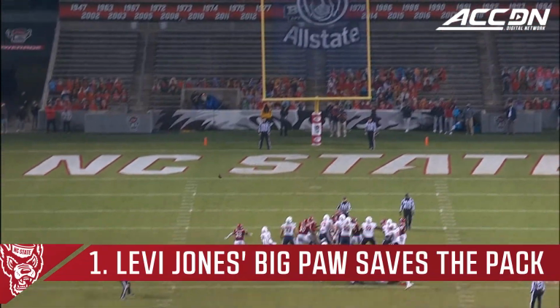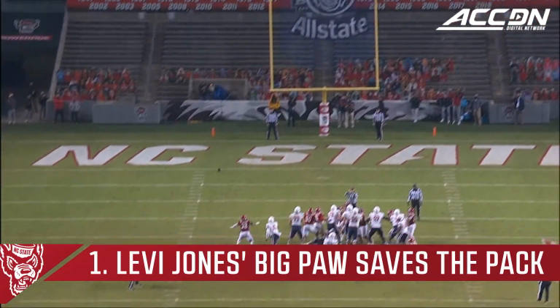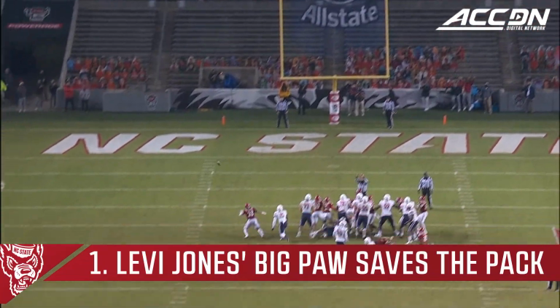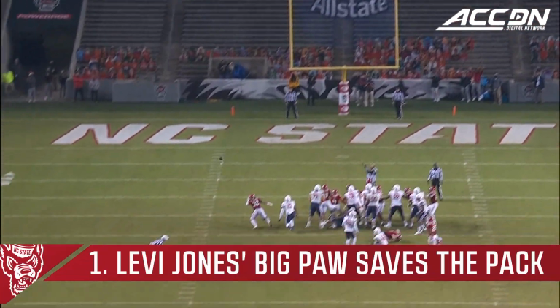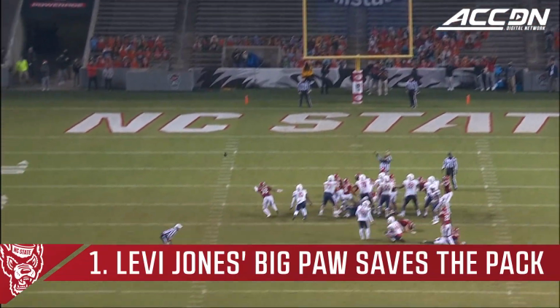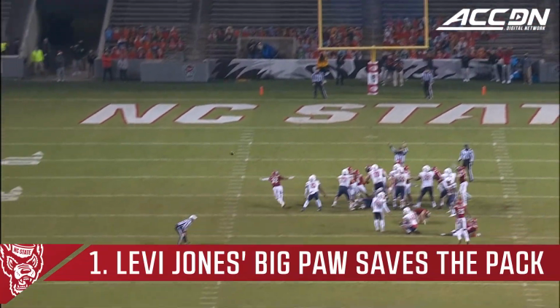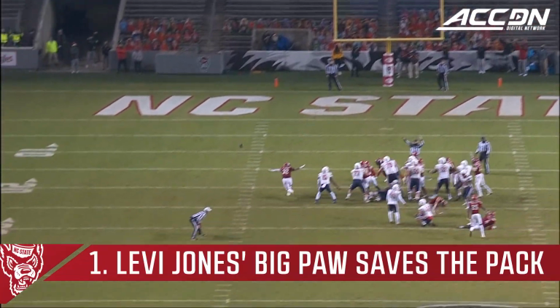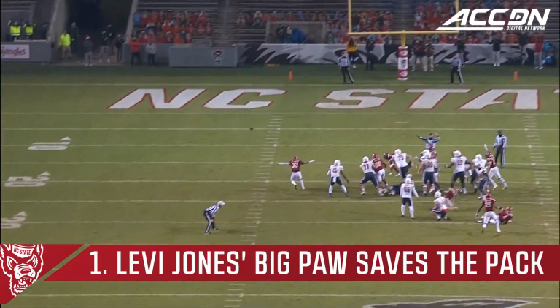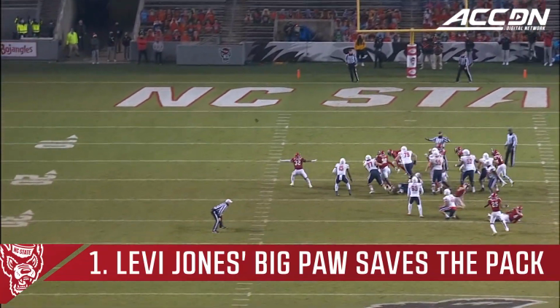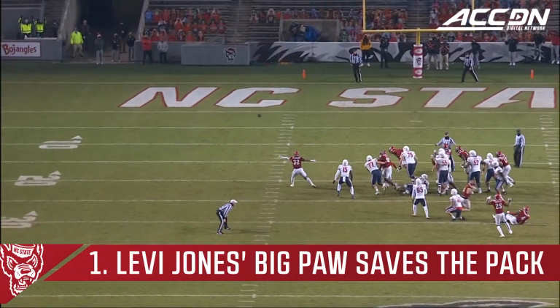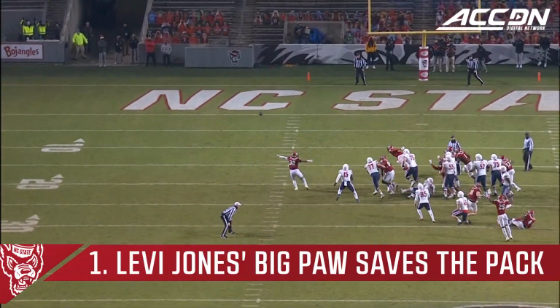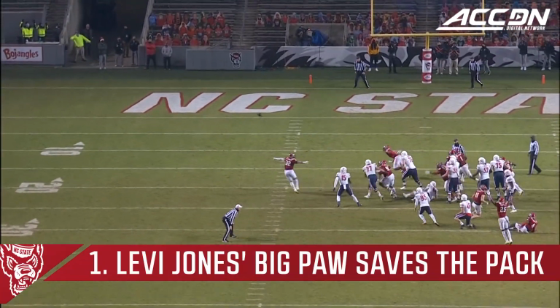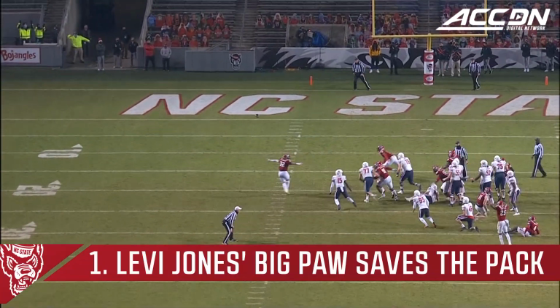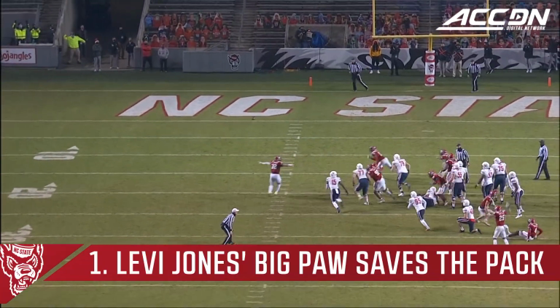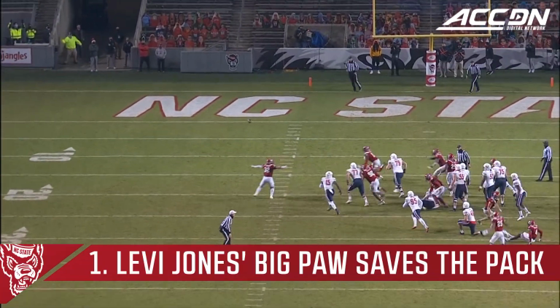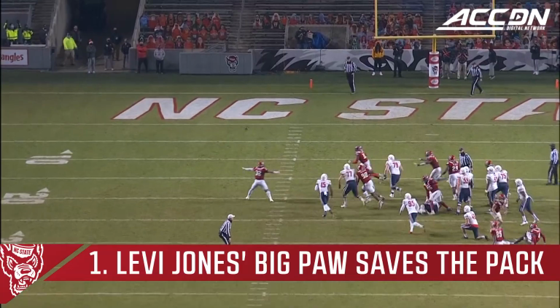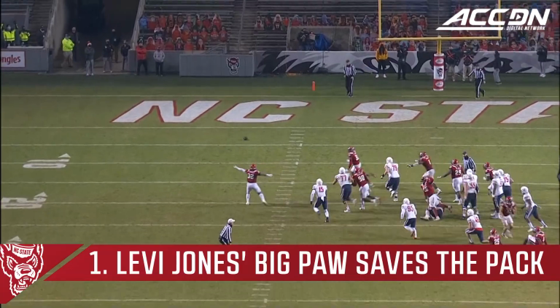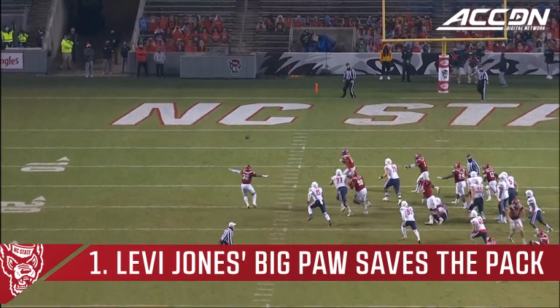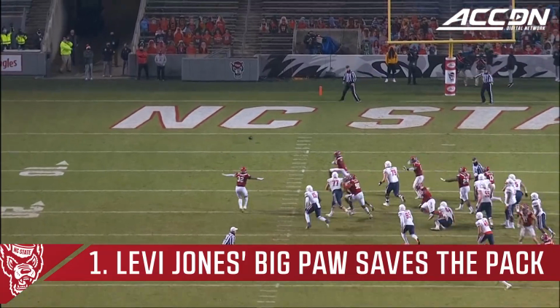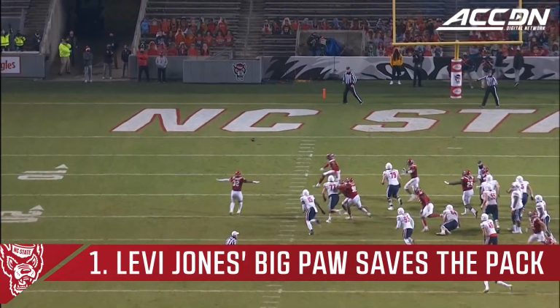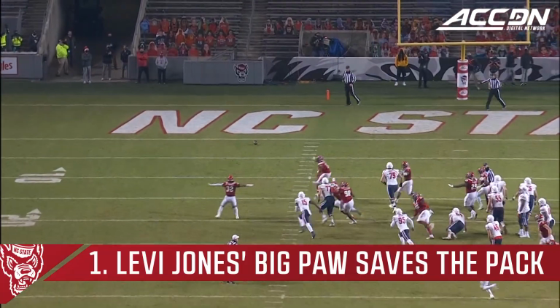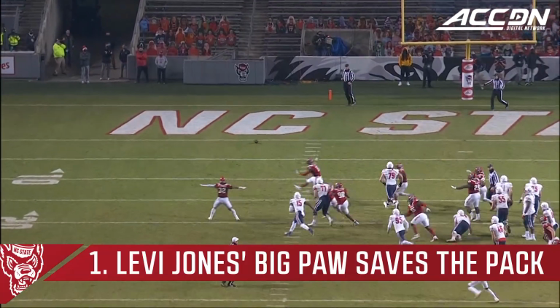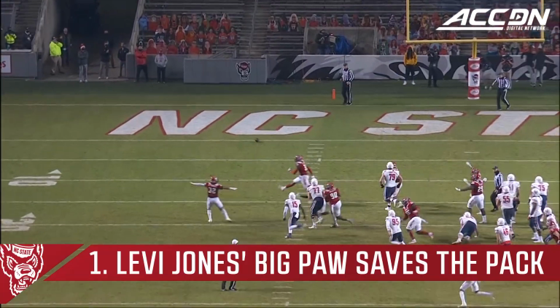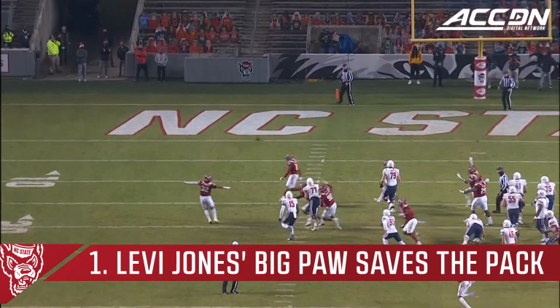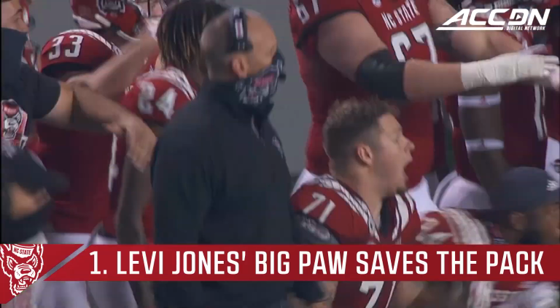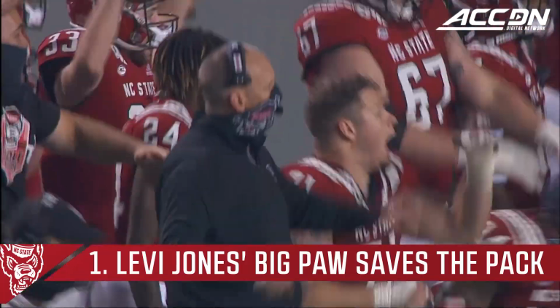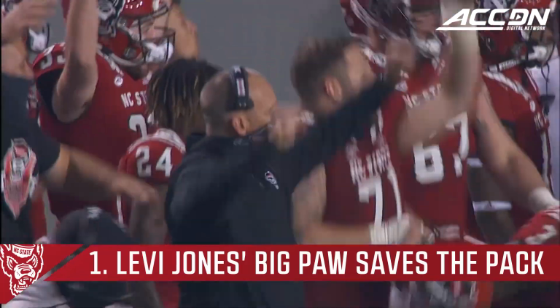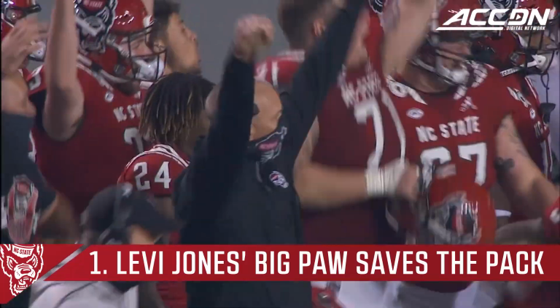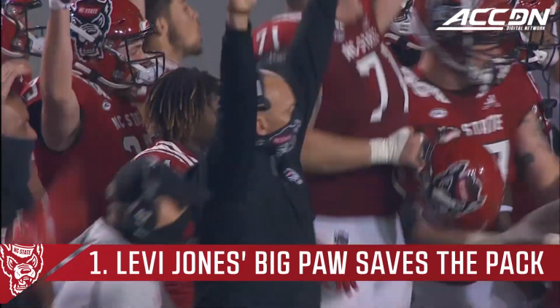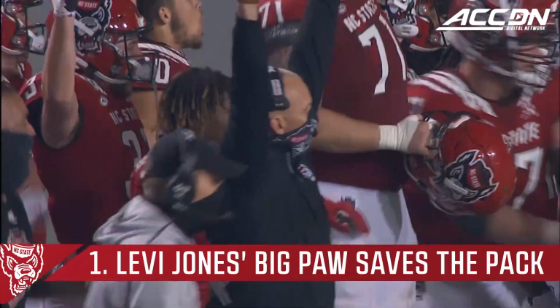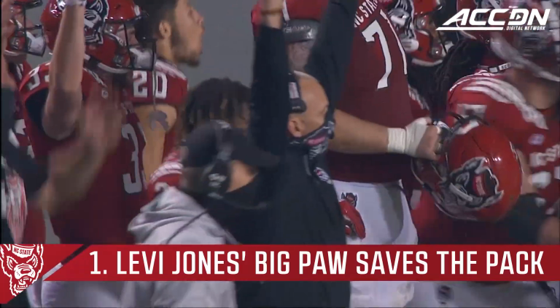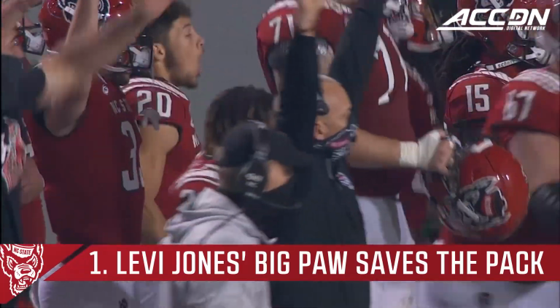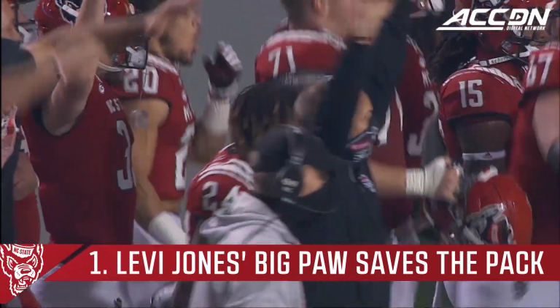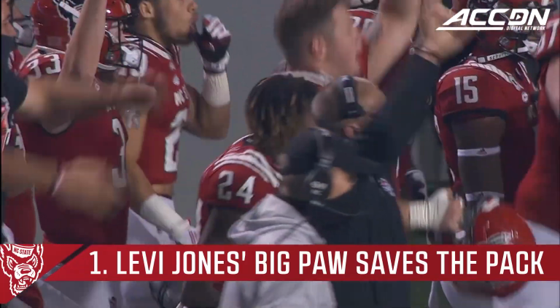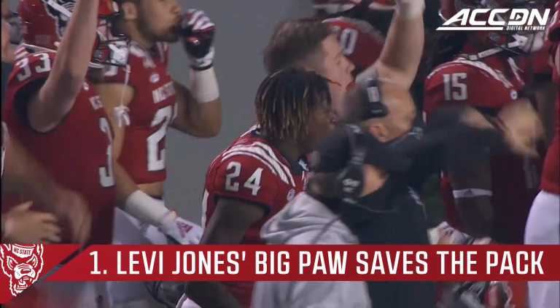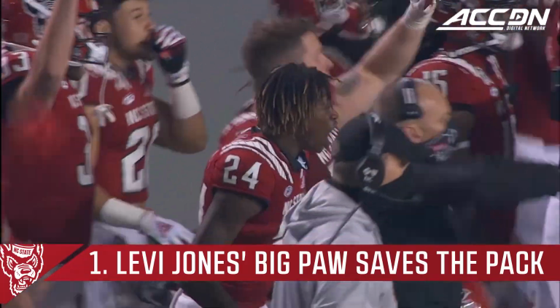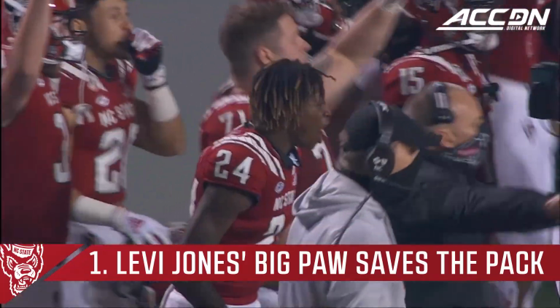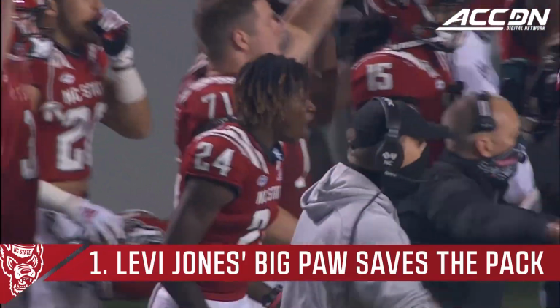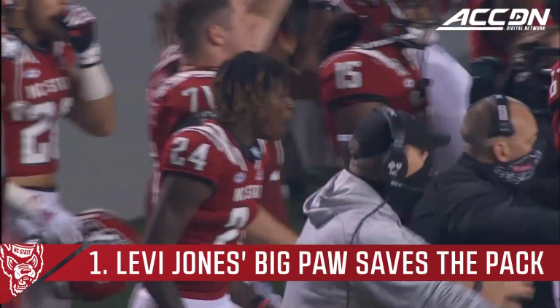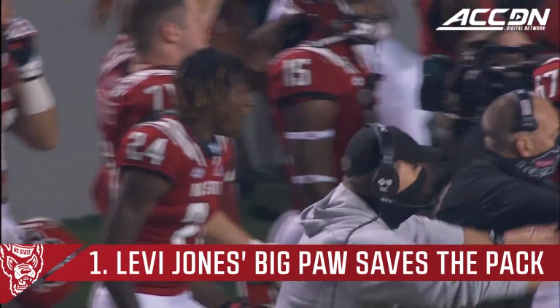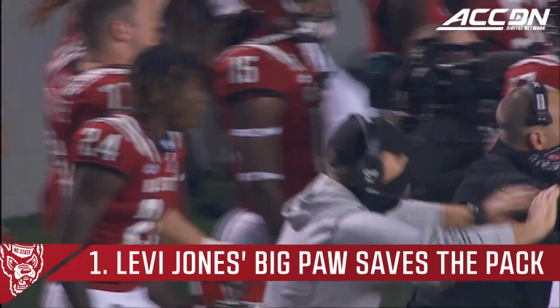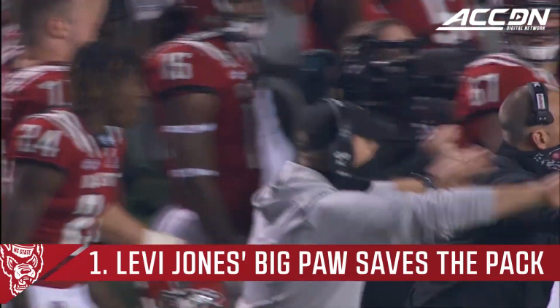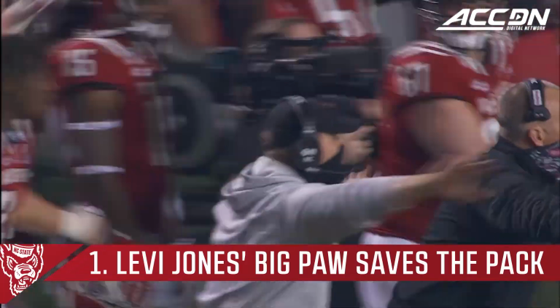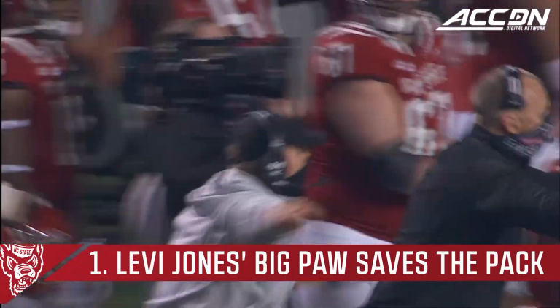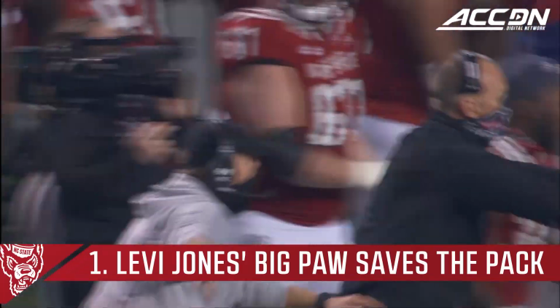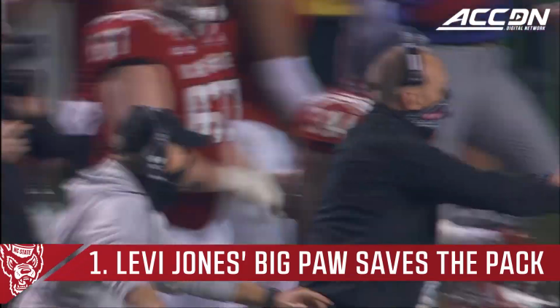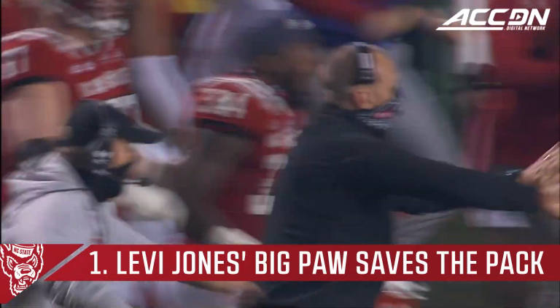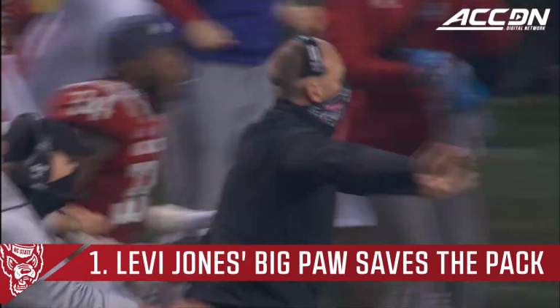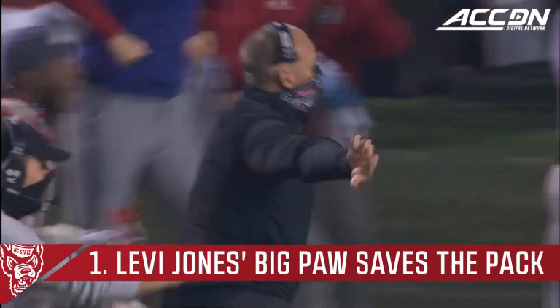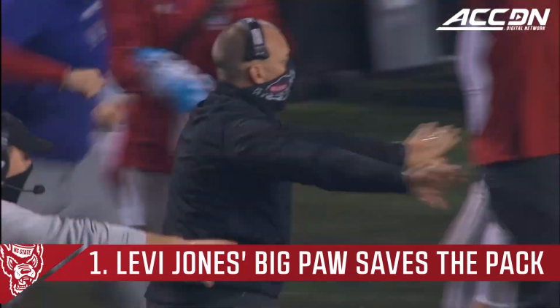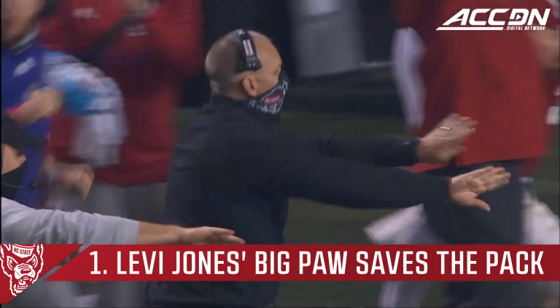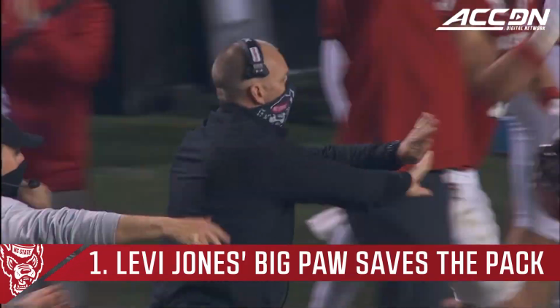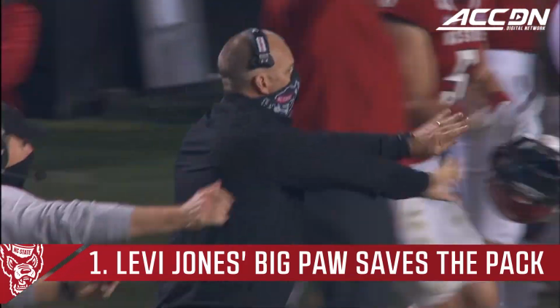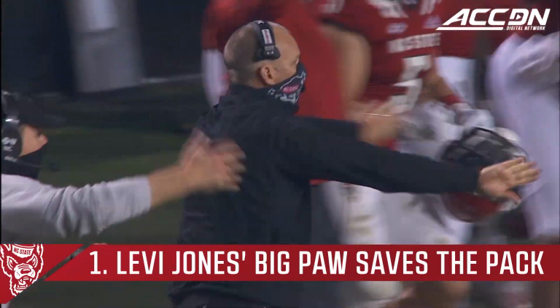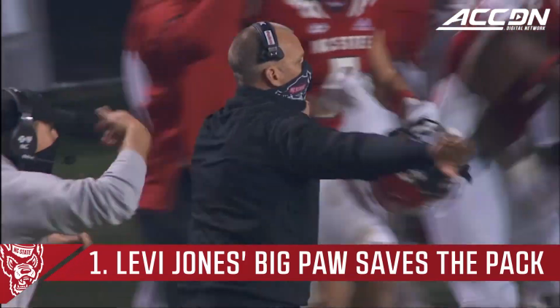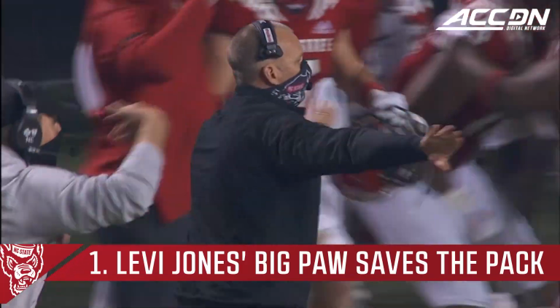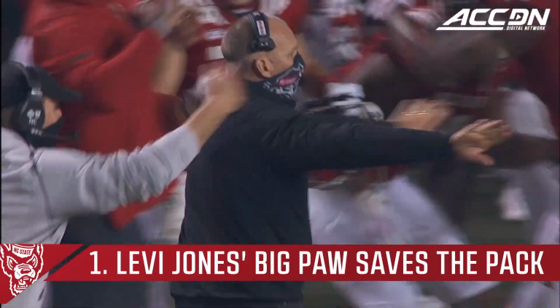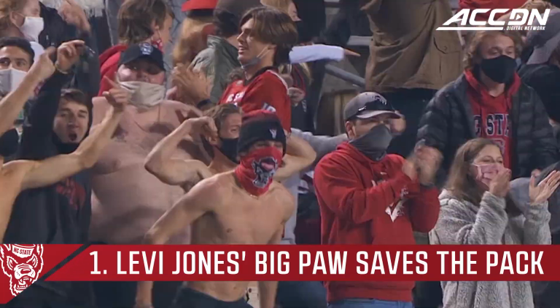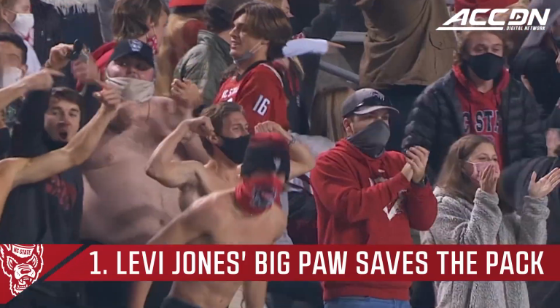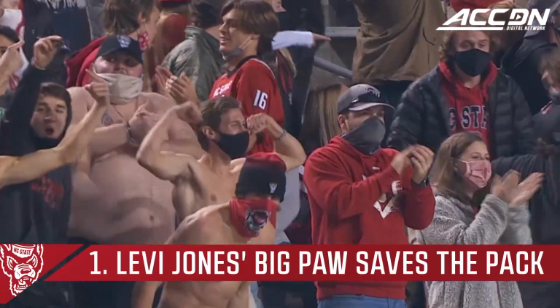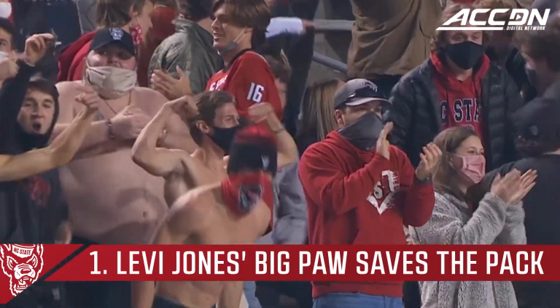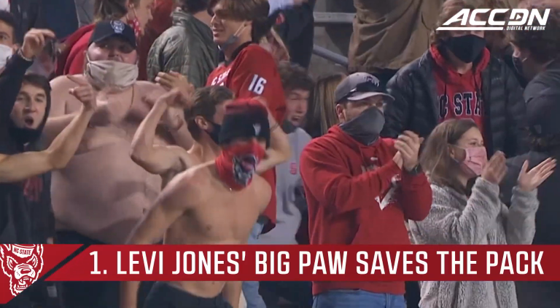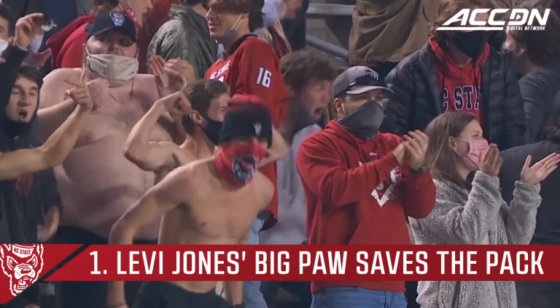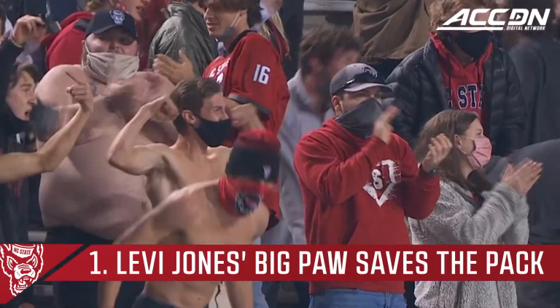The small amount of fans inside this stadium making a lot of noise after this blocked kick.